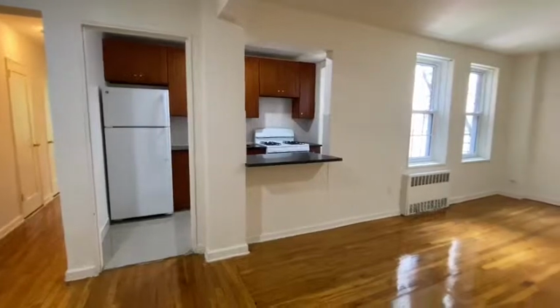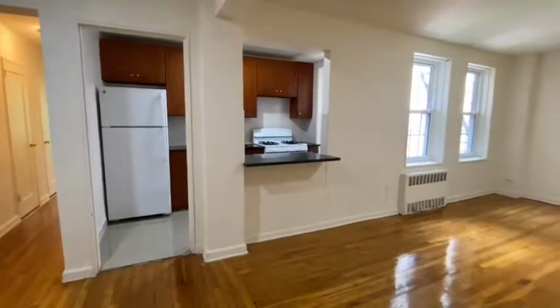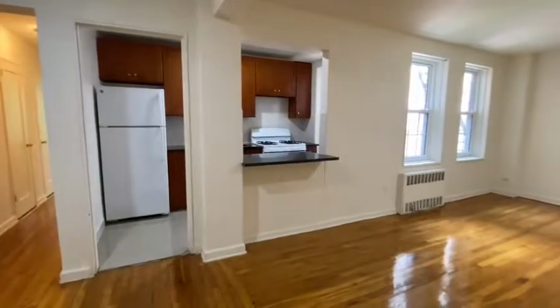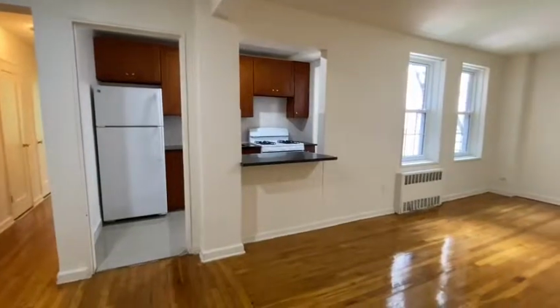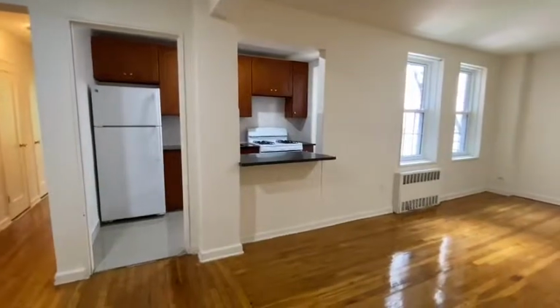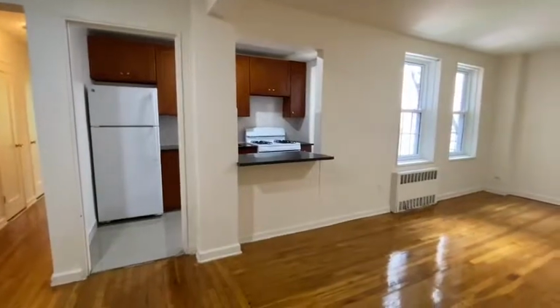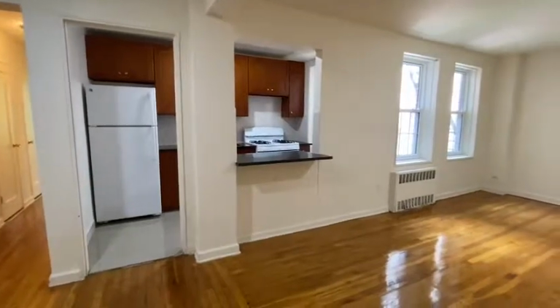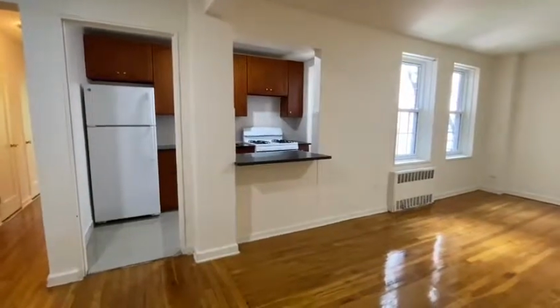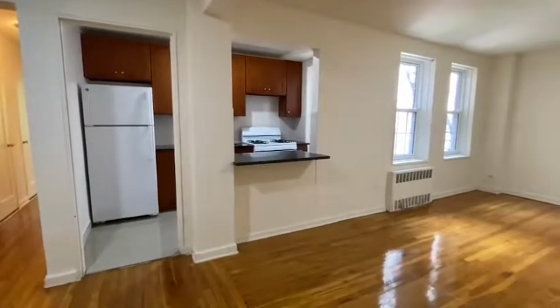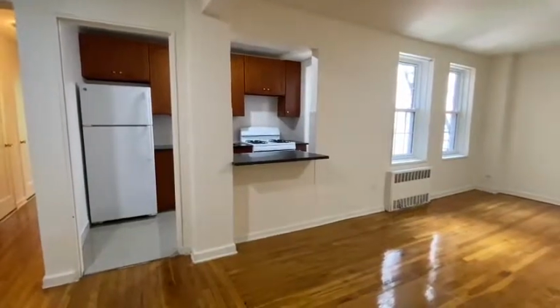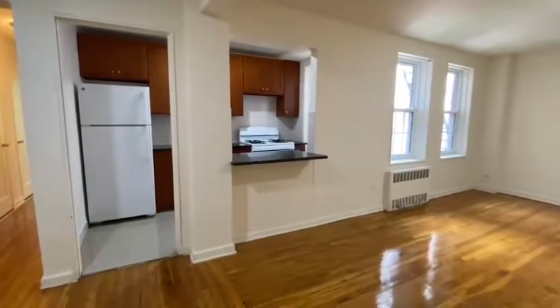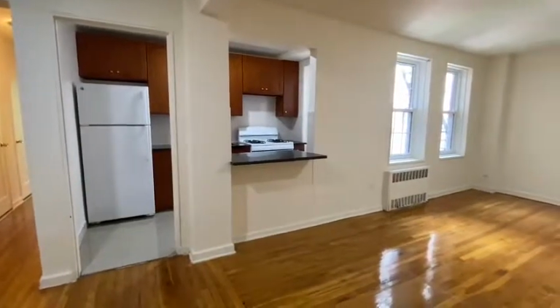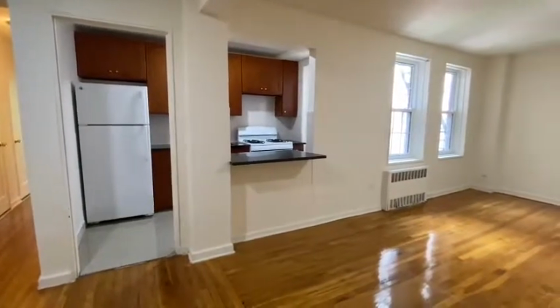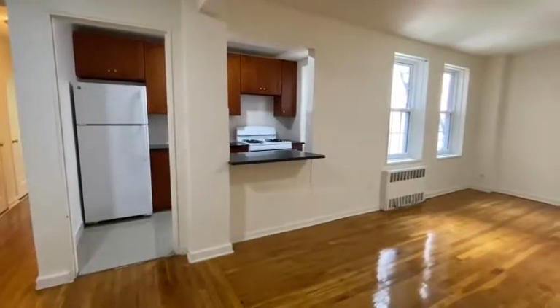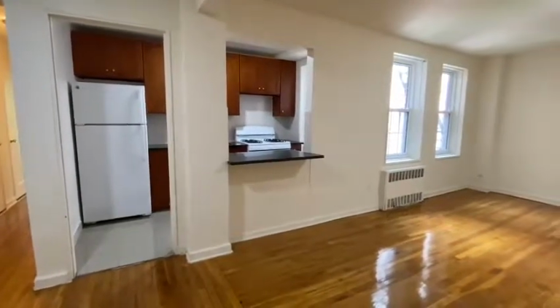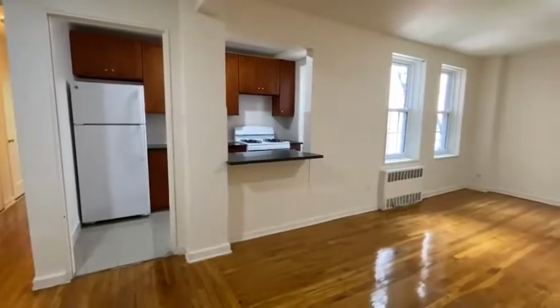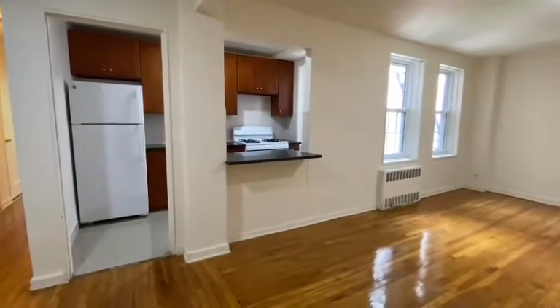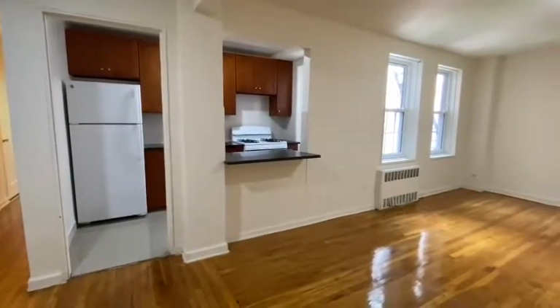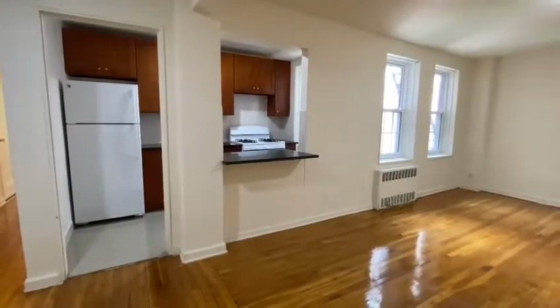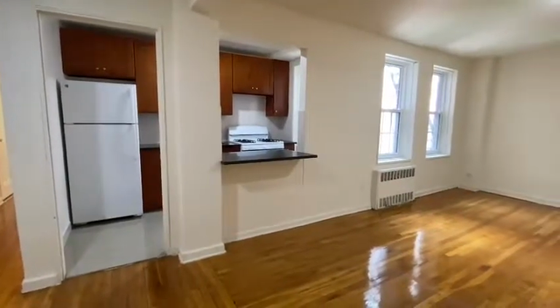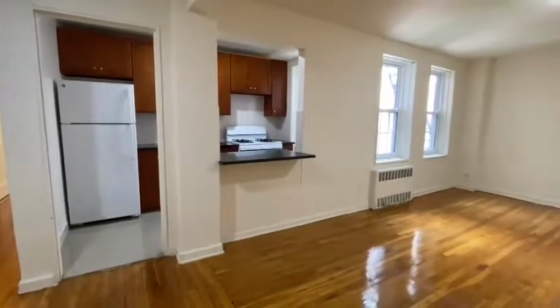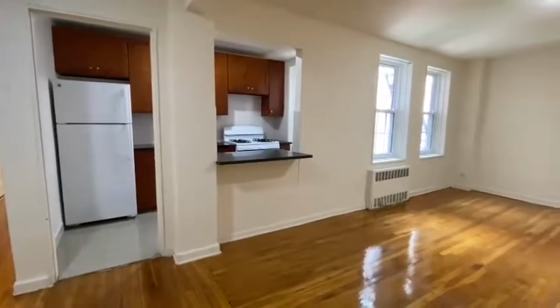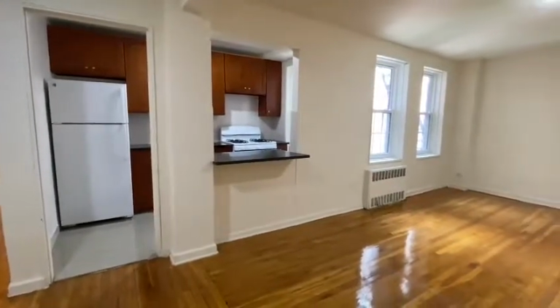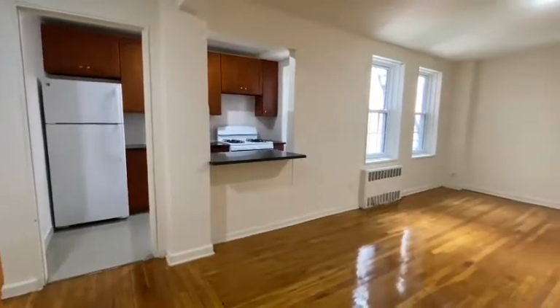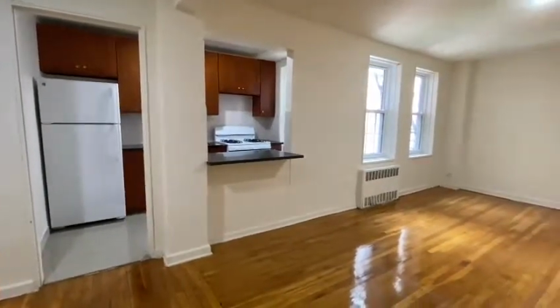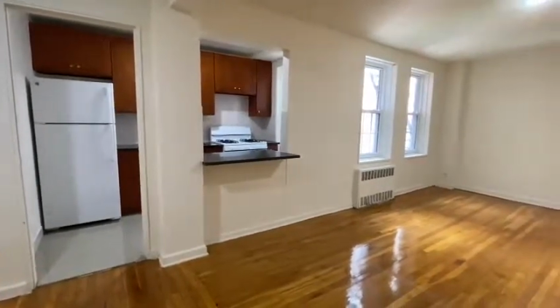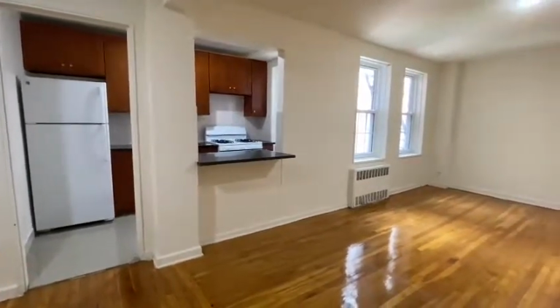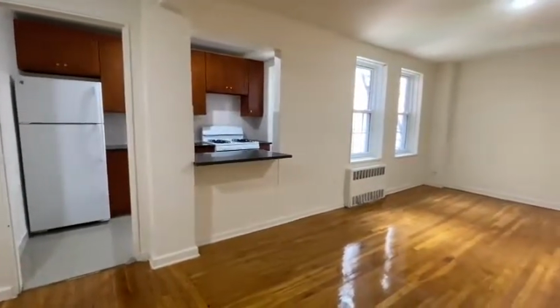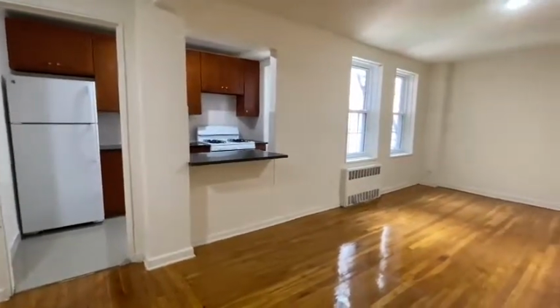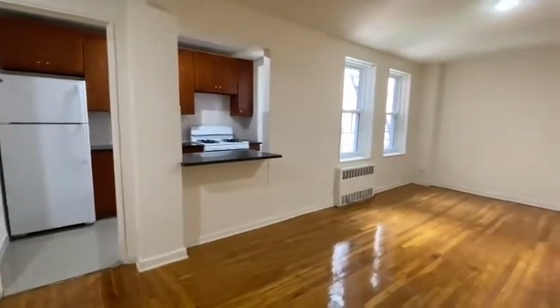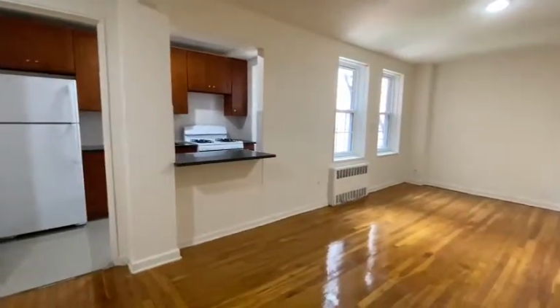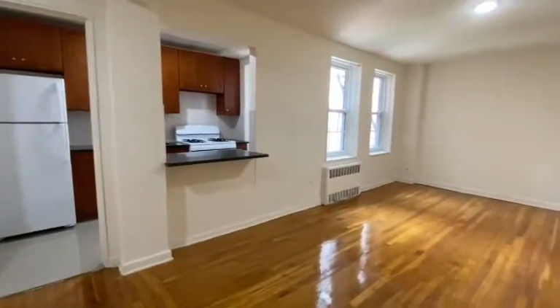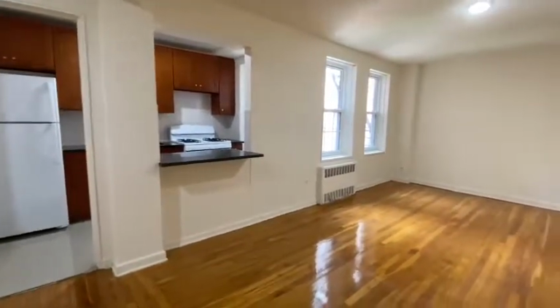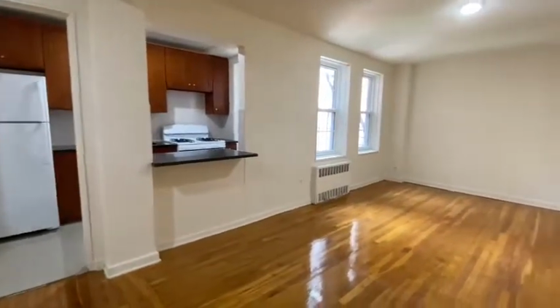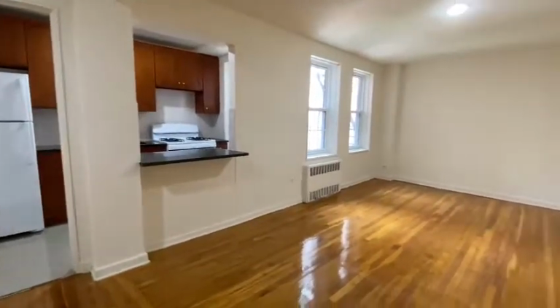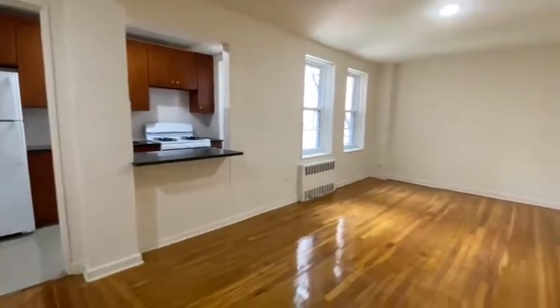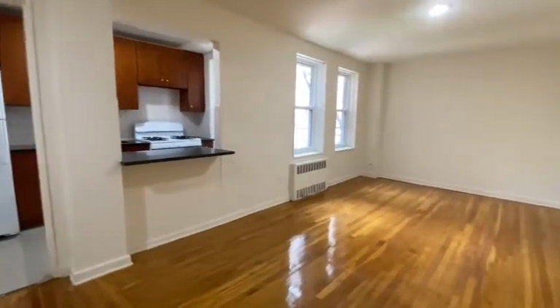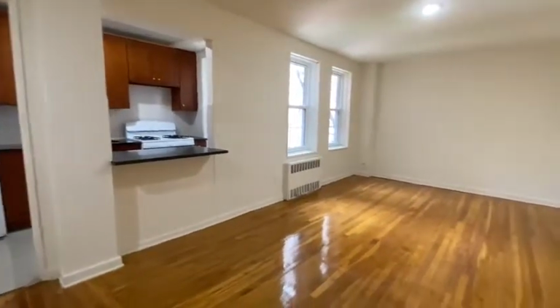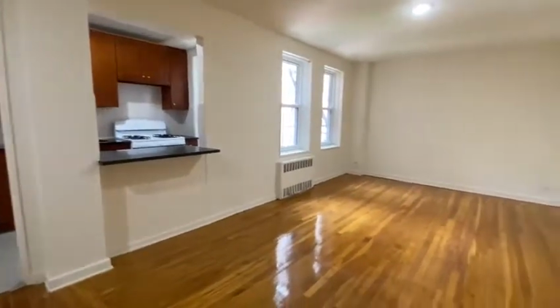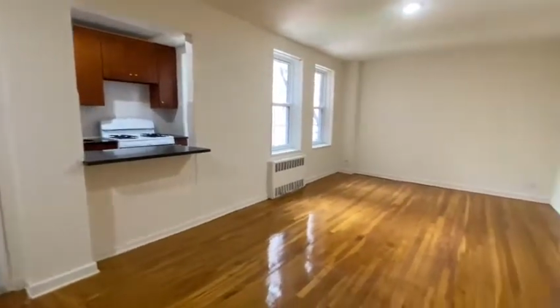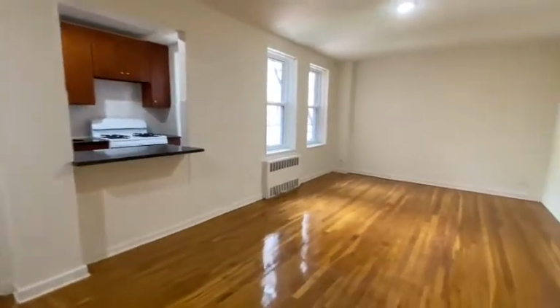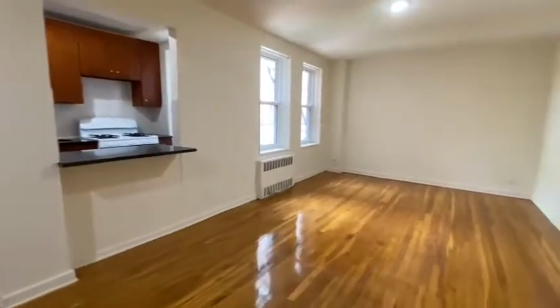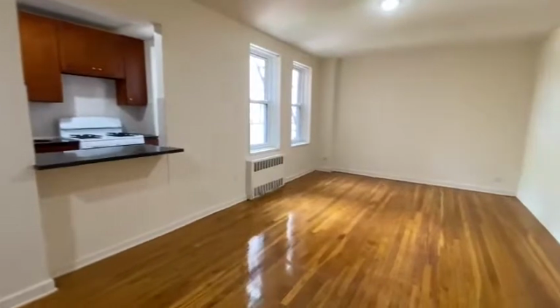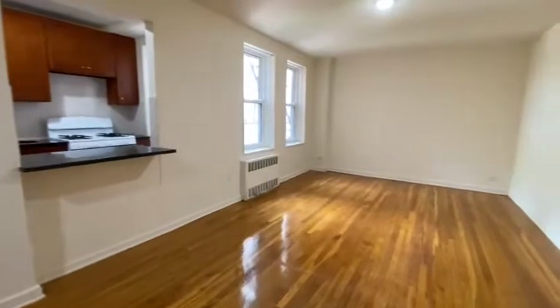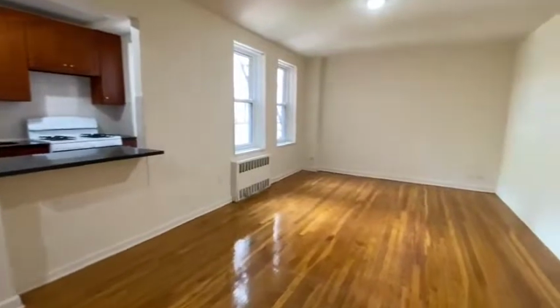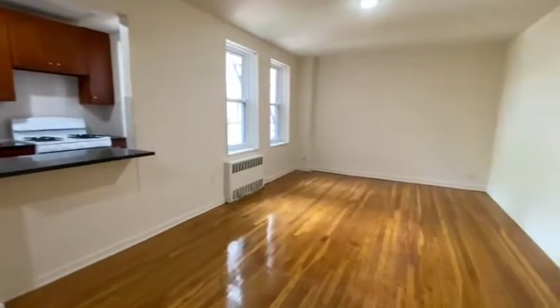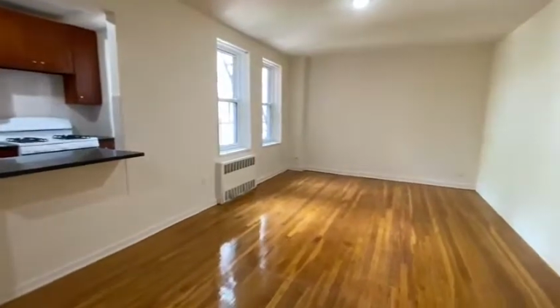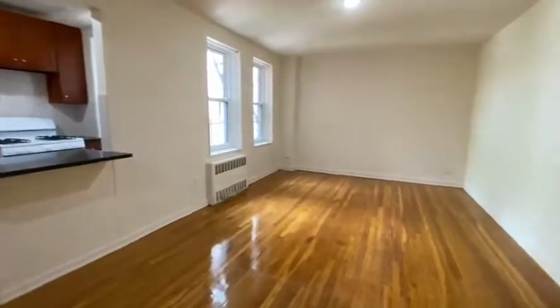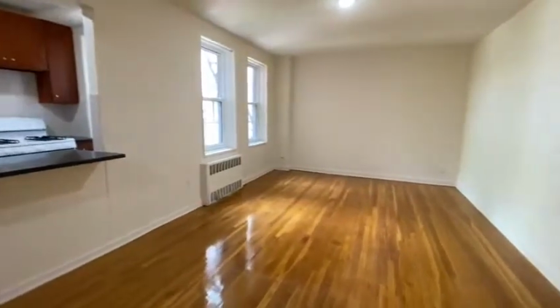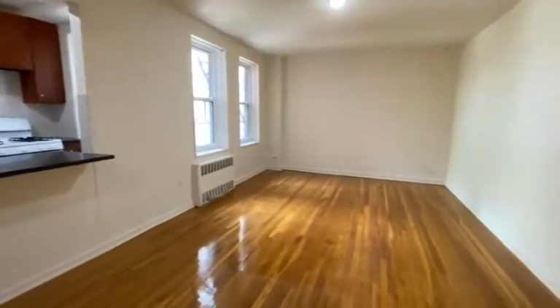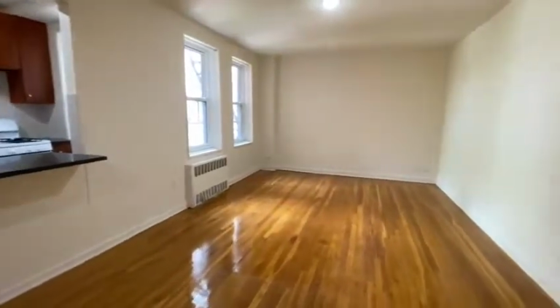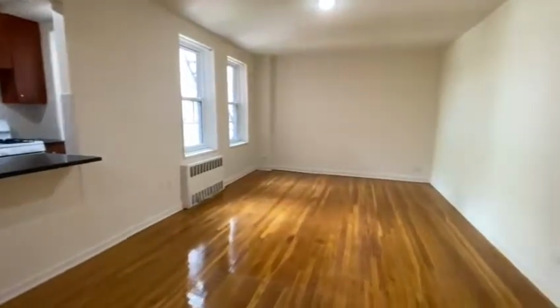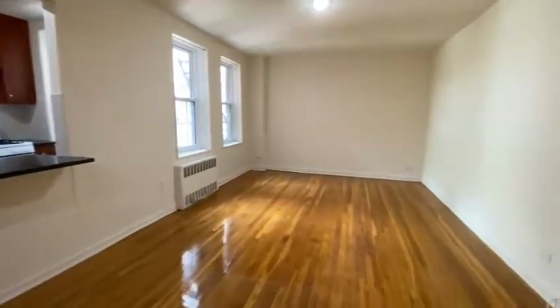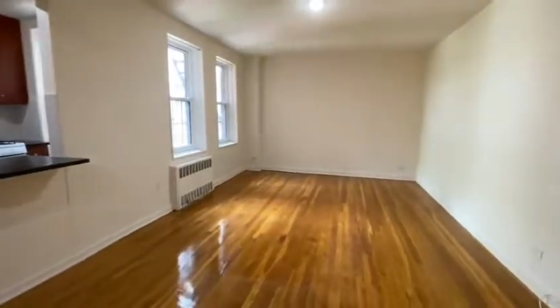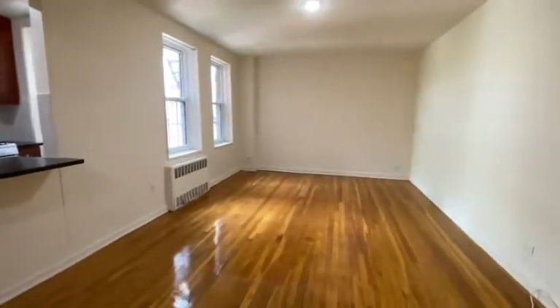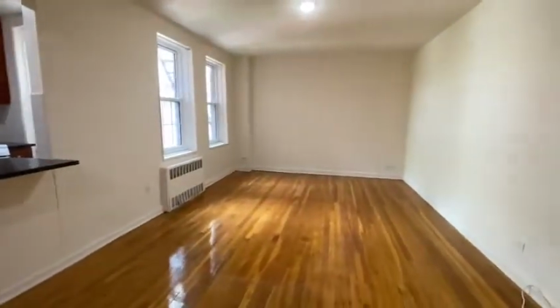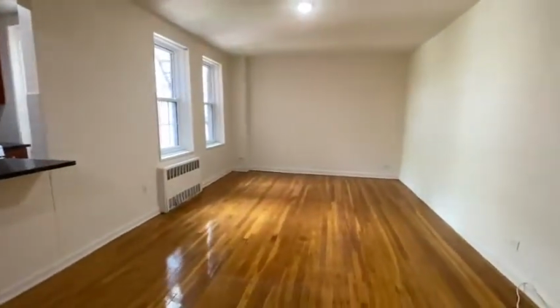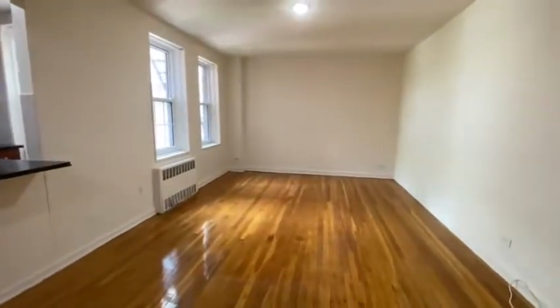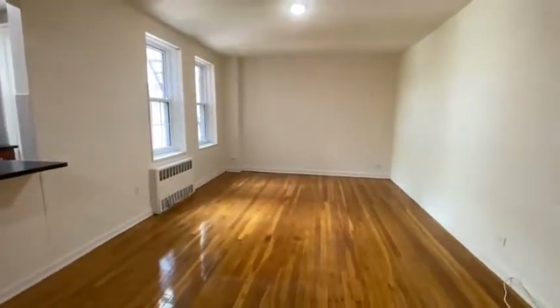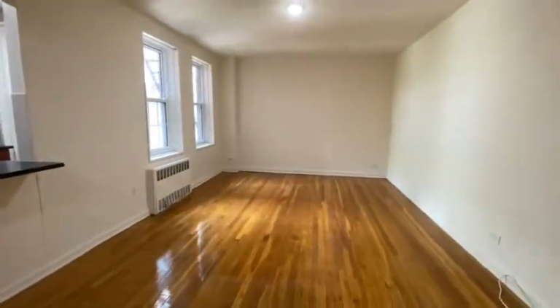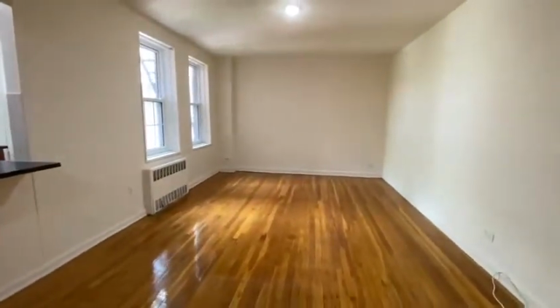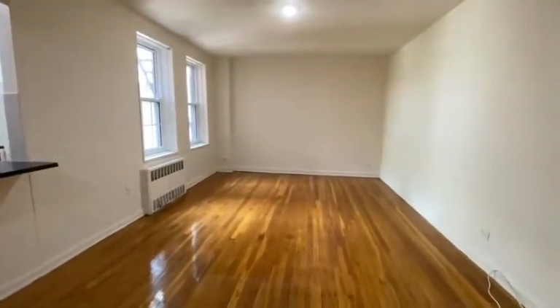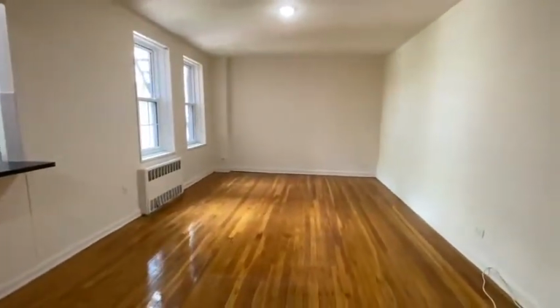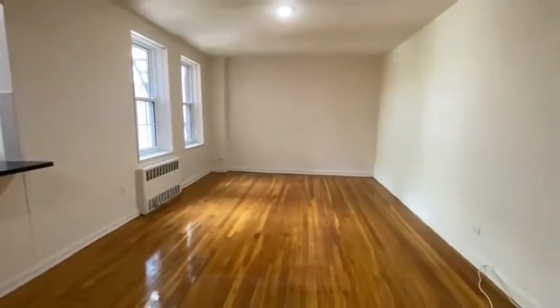Welcome to apartment 406. This is a large one-bedroom apartment. To your right, here you have a living room.